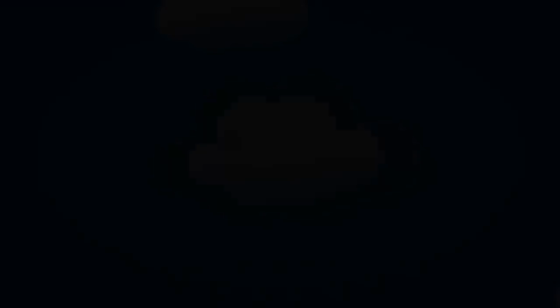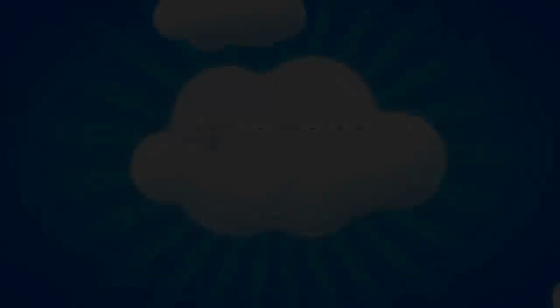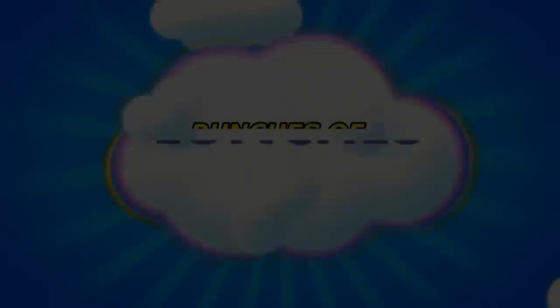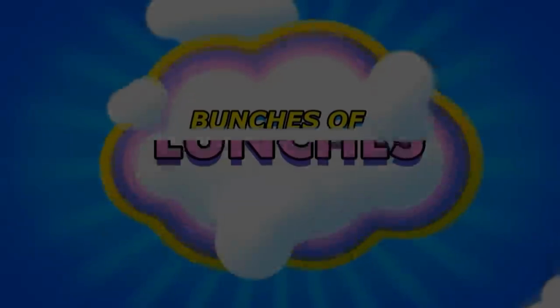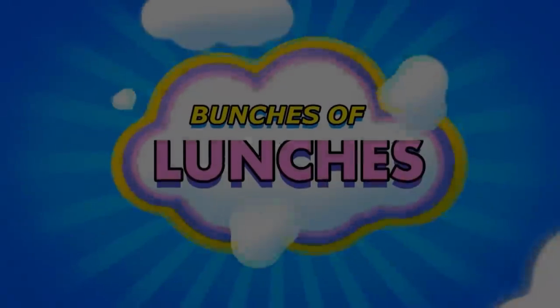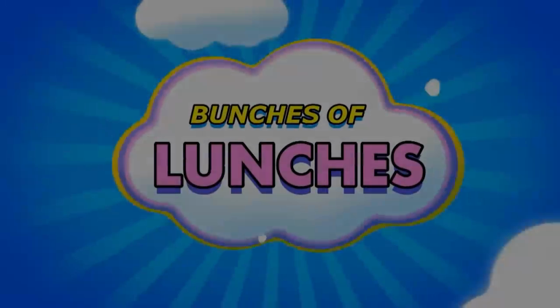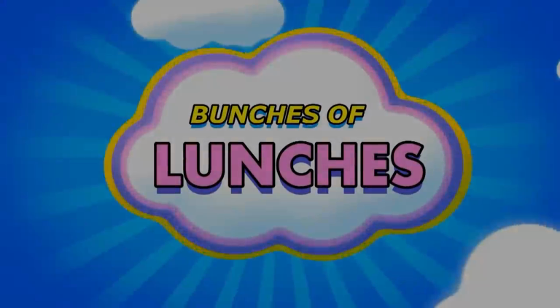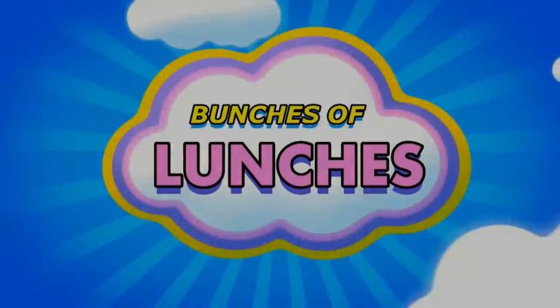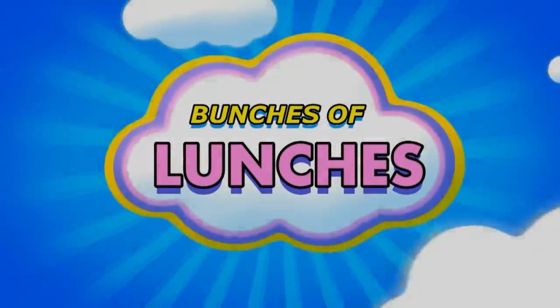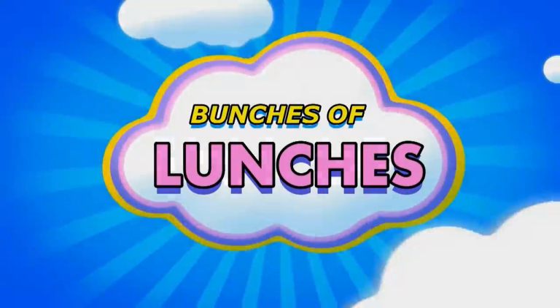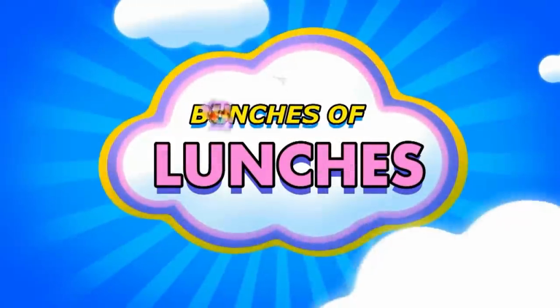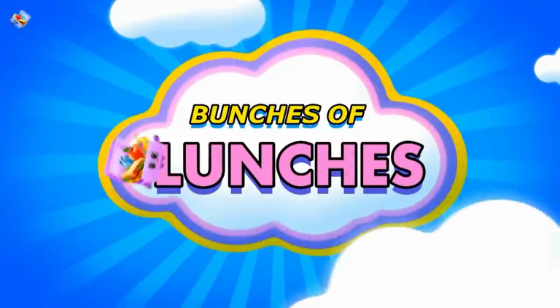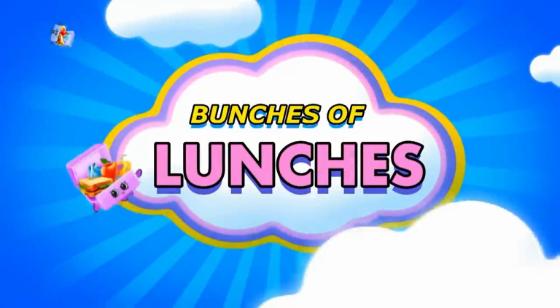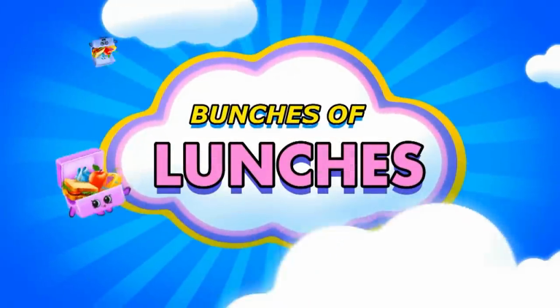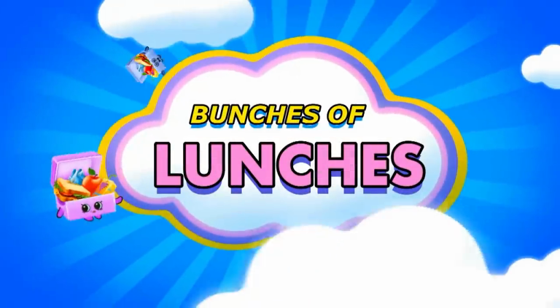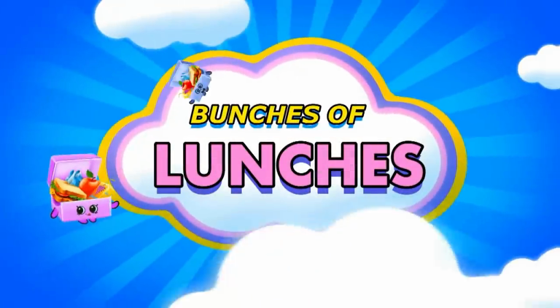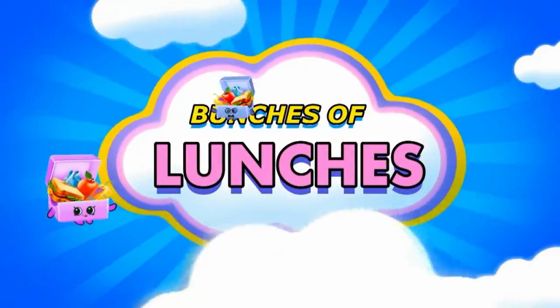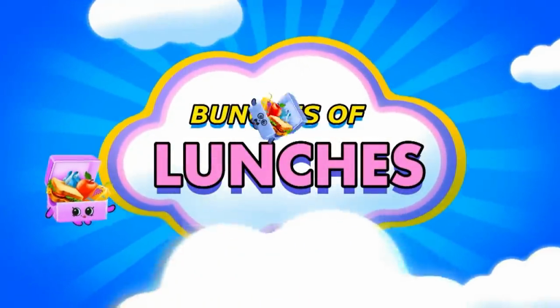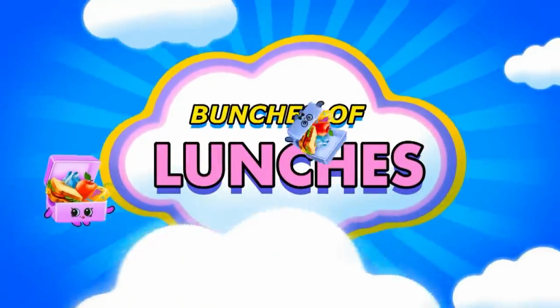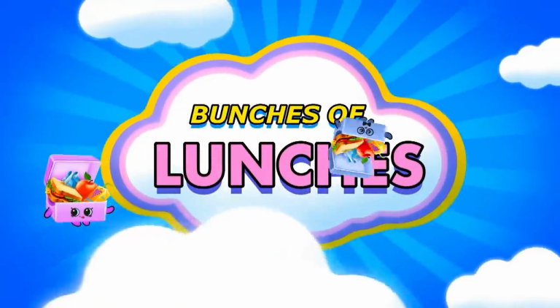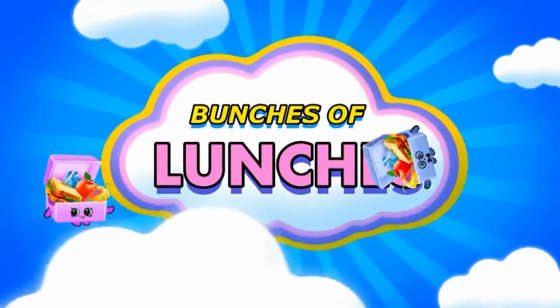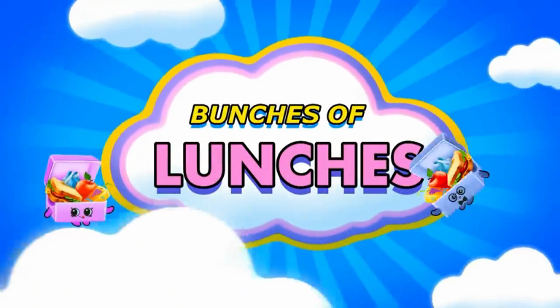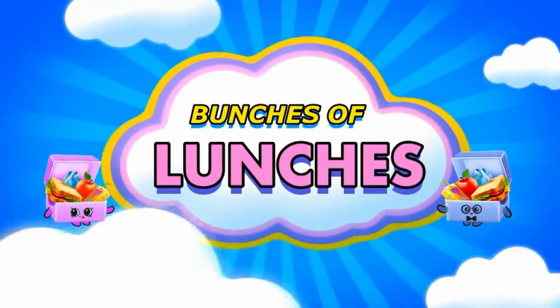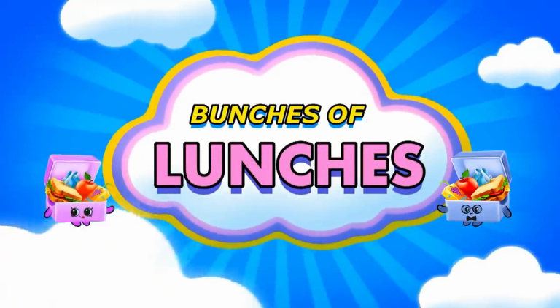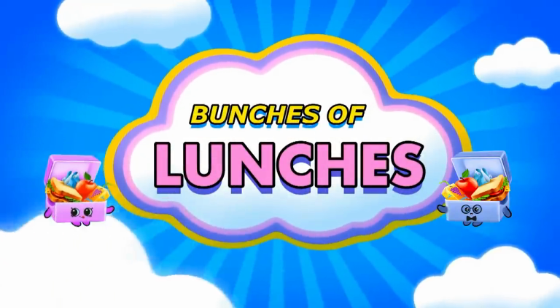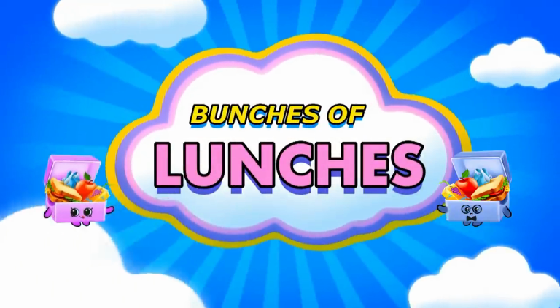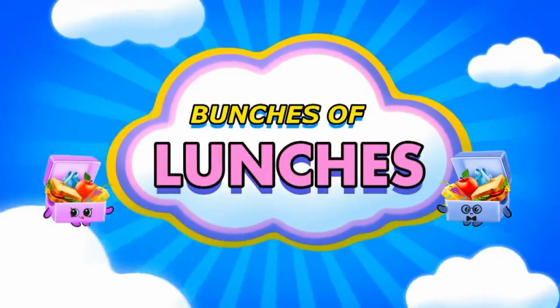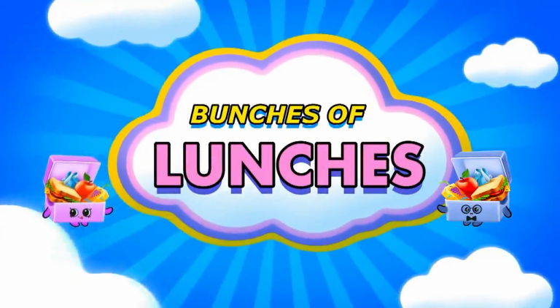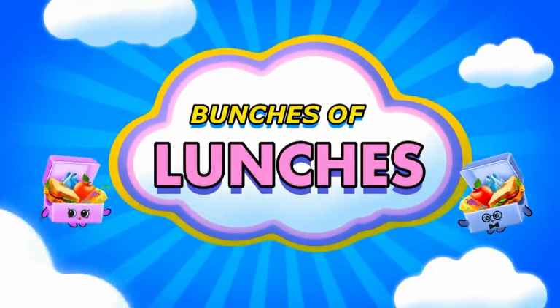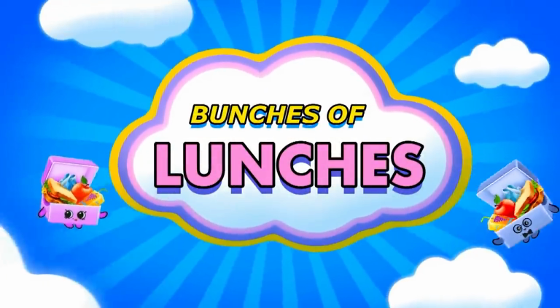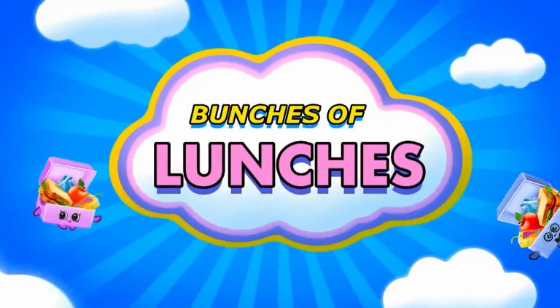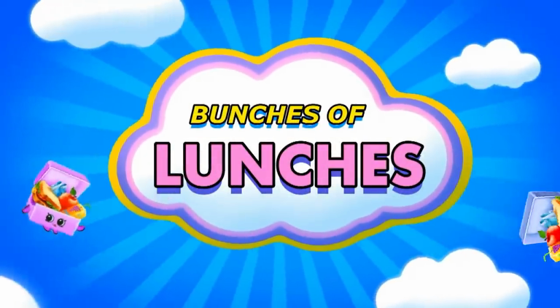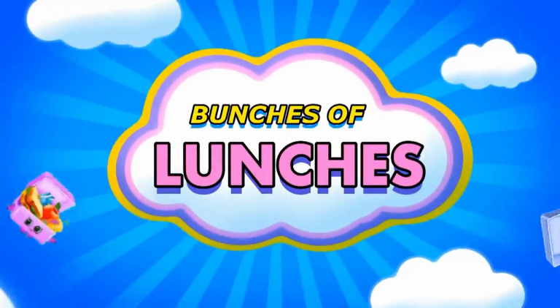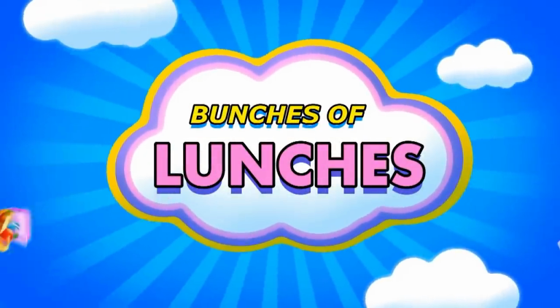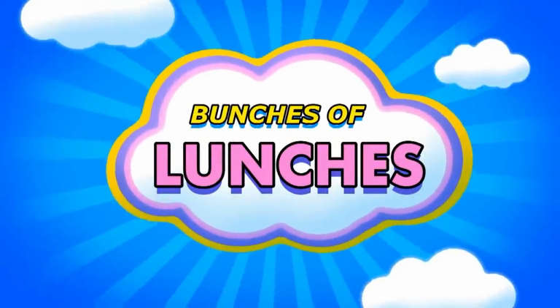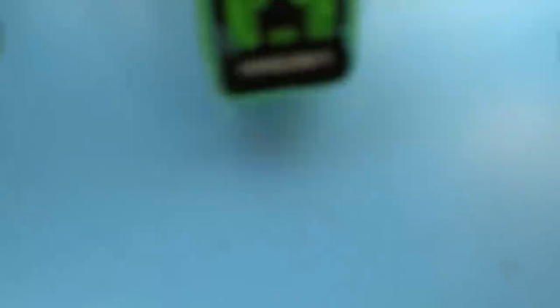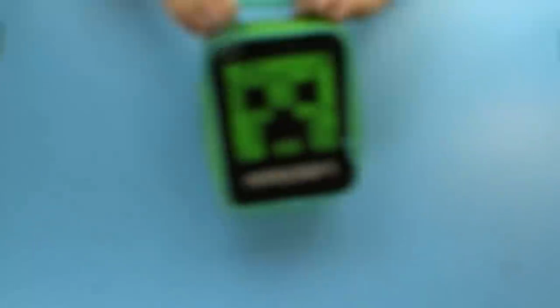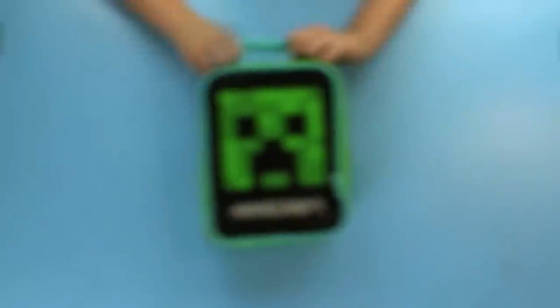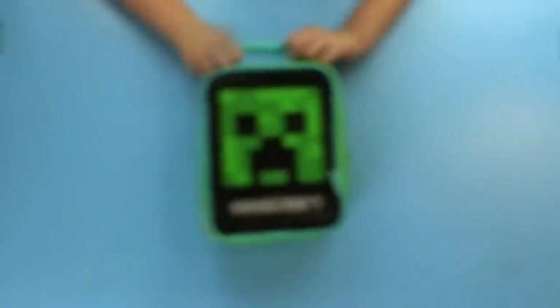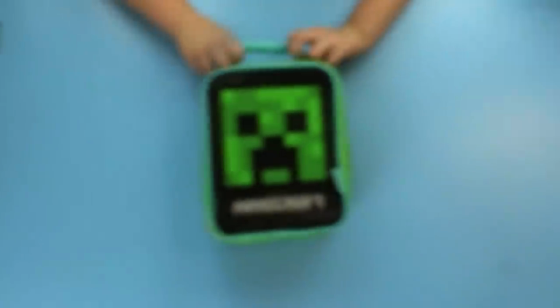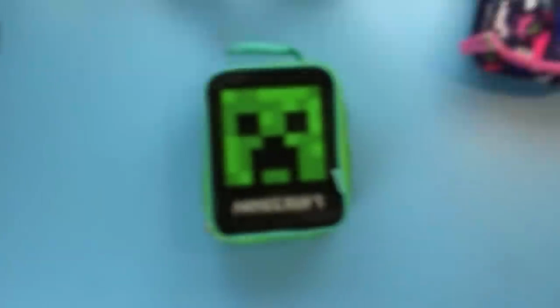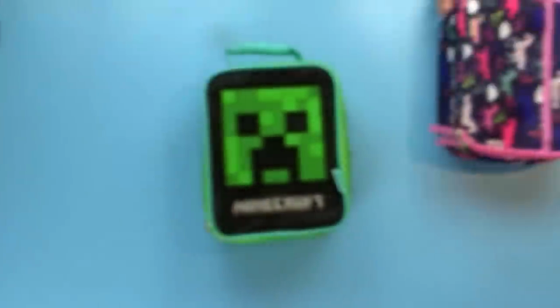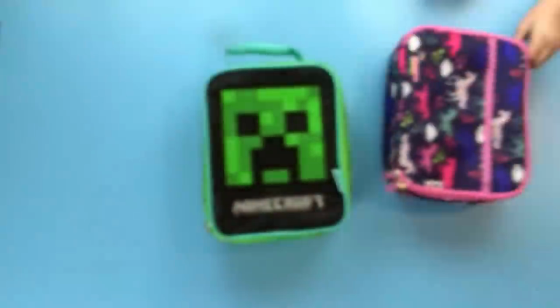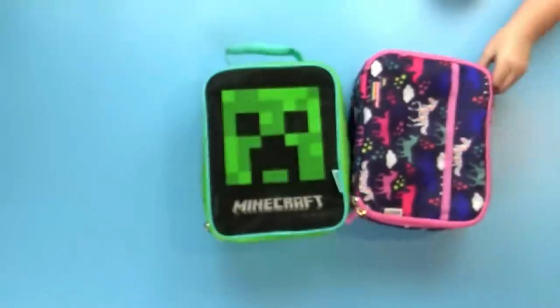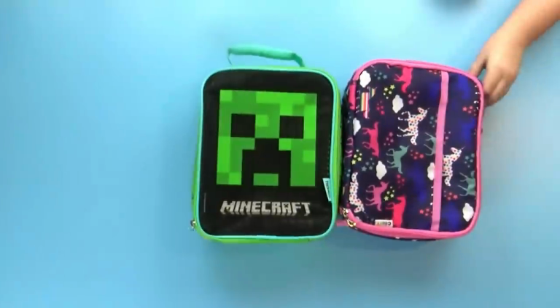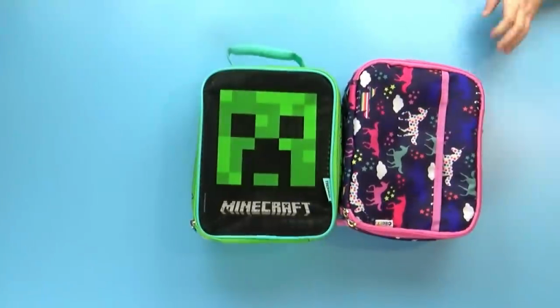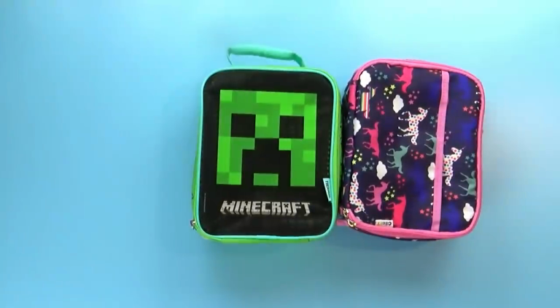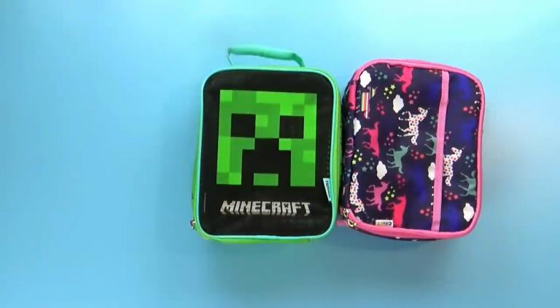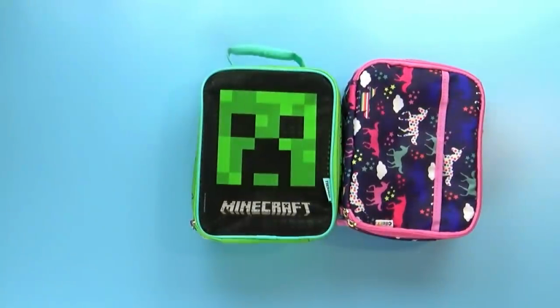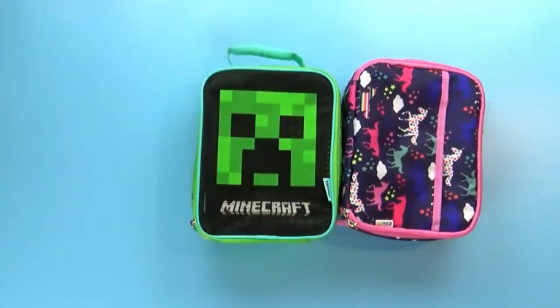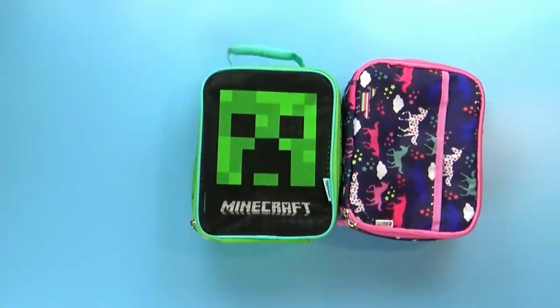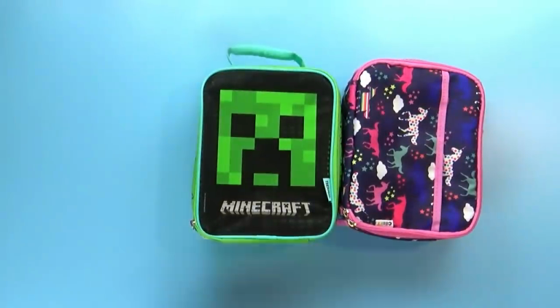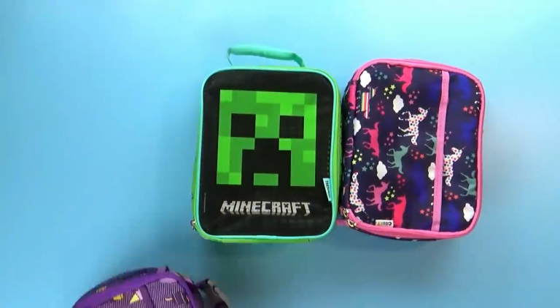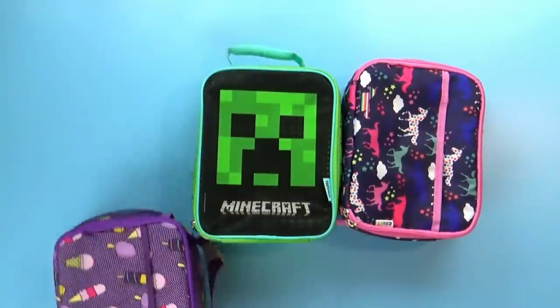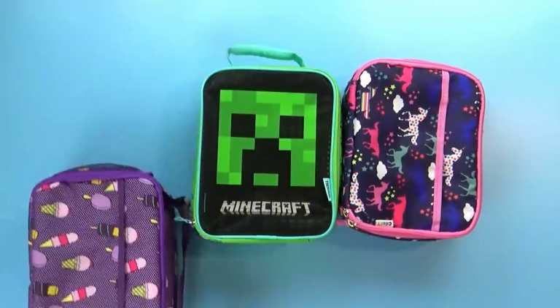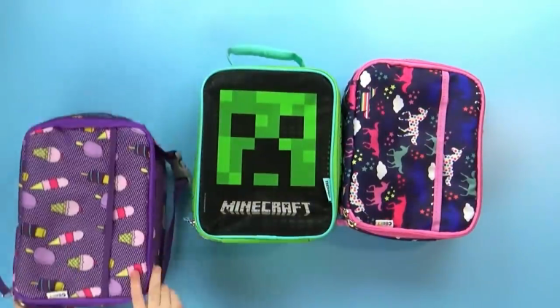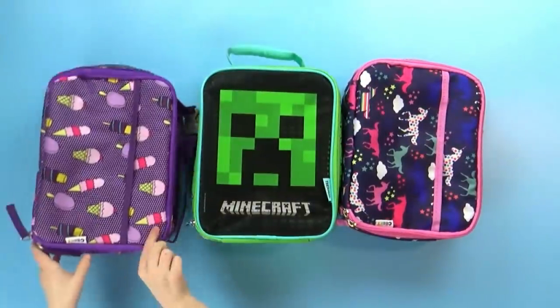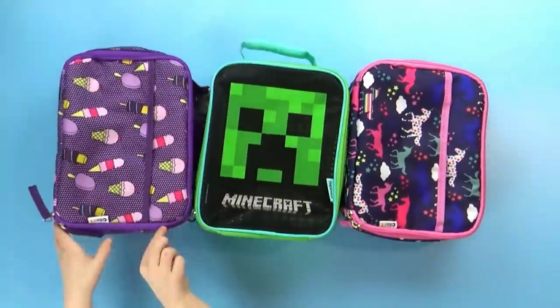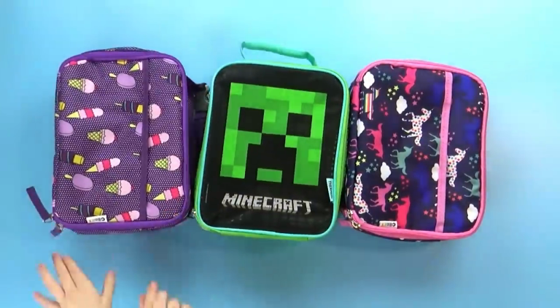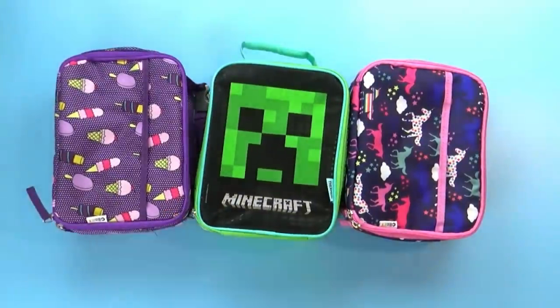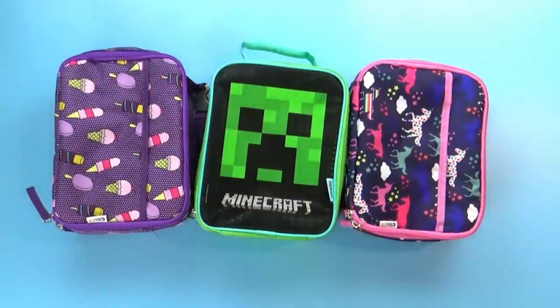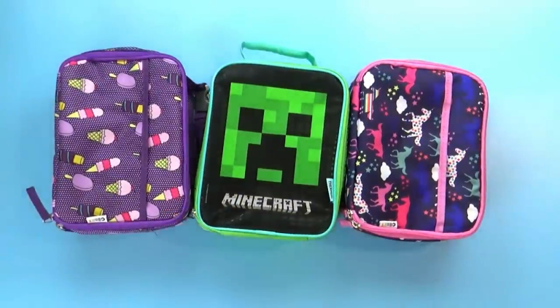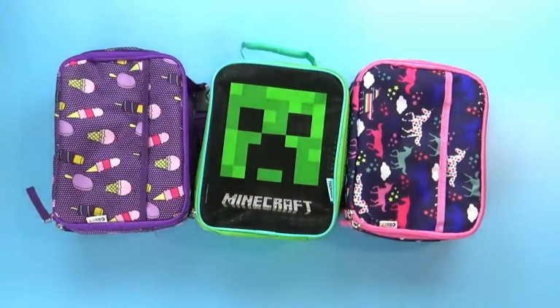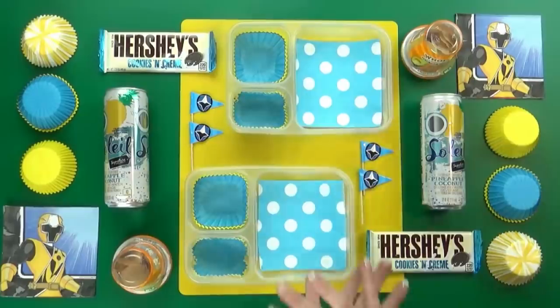Hi Fudgies and welcome back to Bunches of Lunches. Today I have lots of fun but easy lunch ideas to share with you.